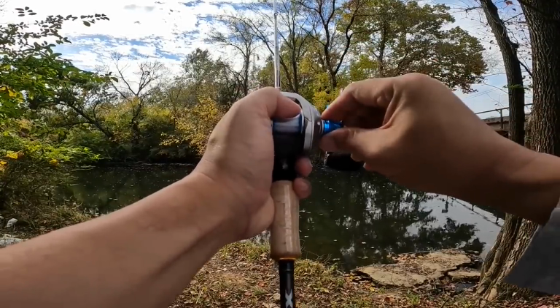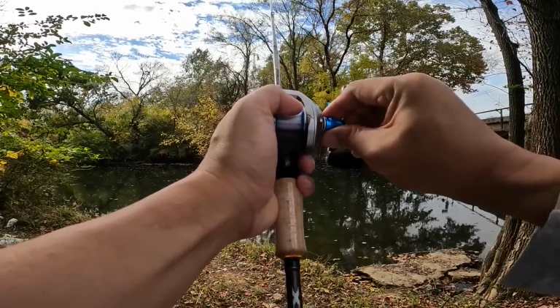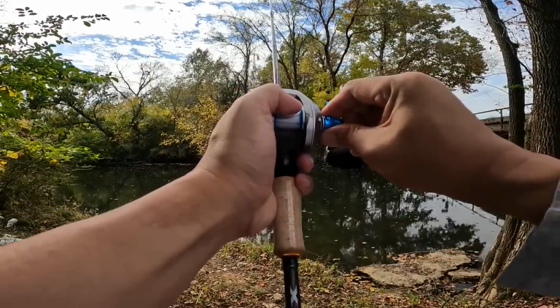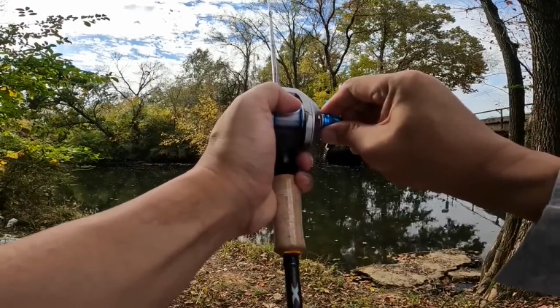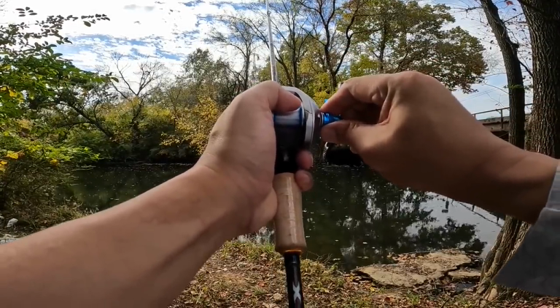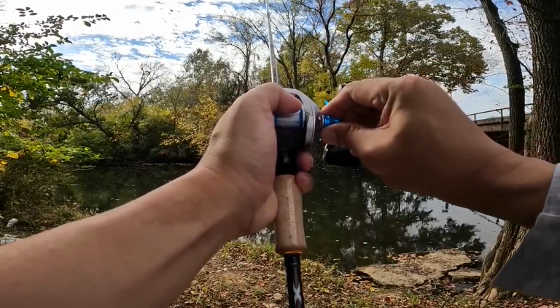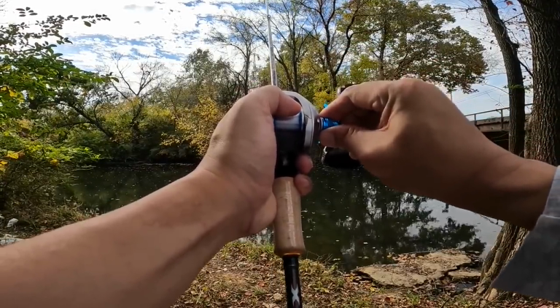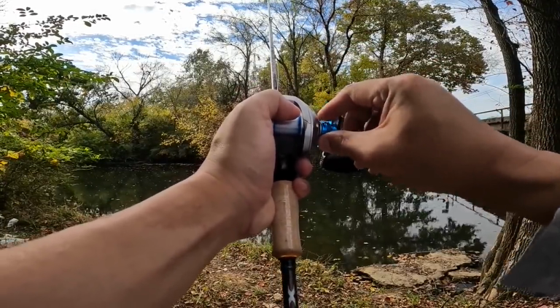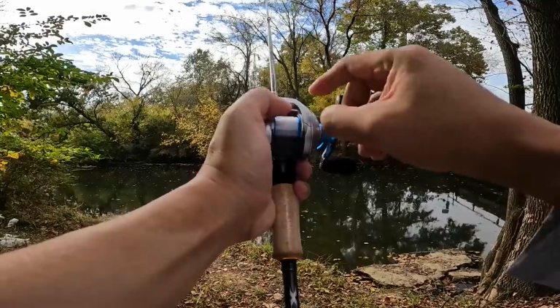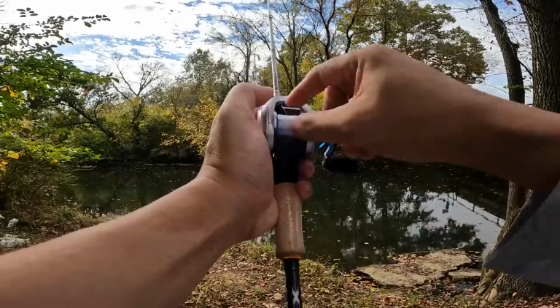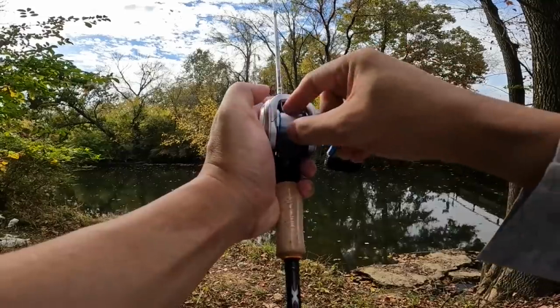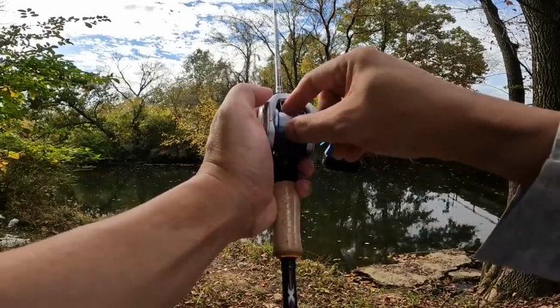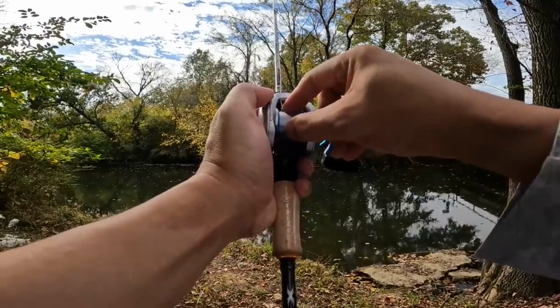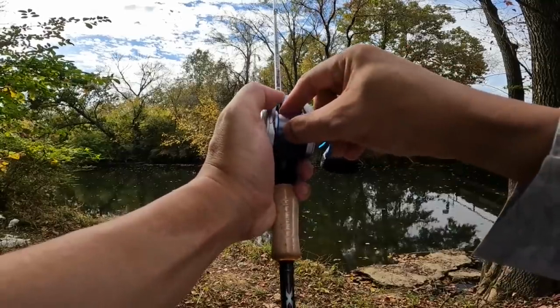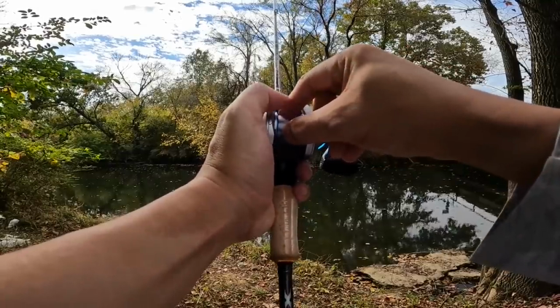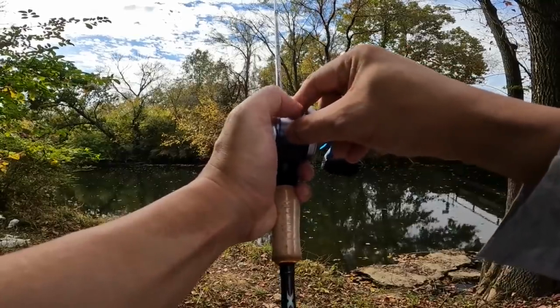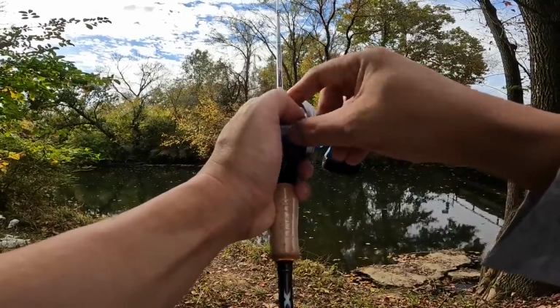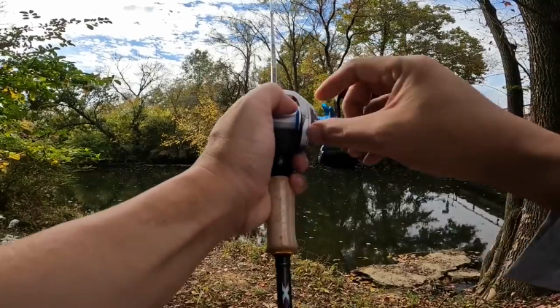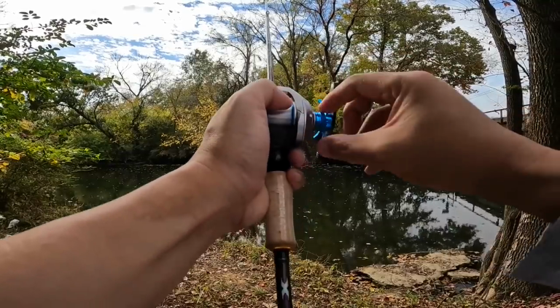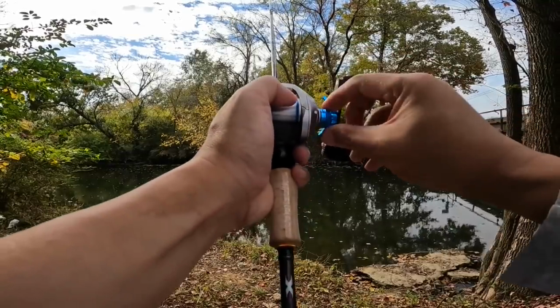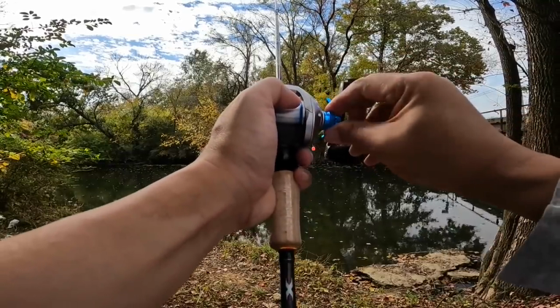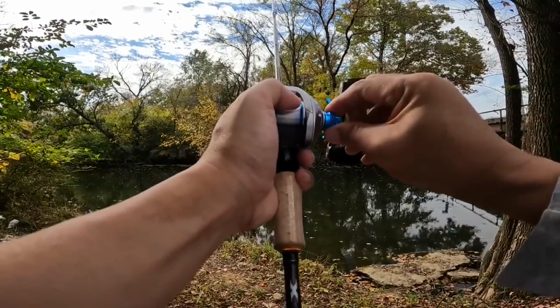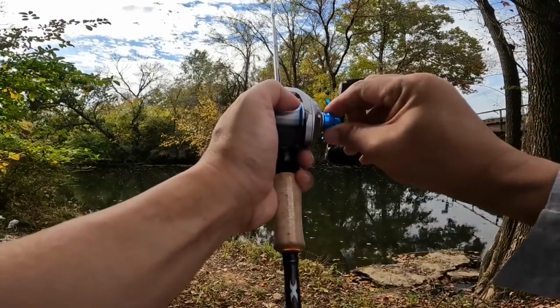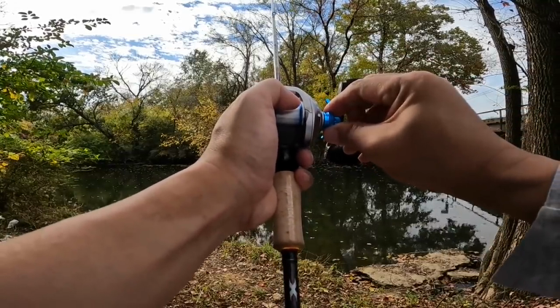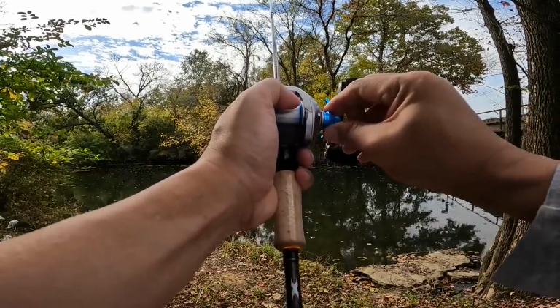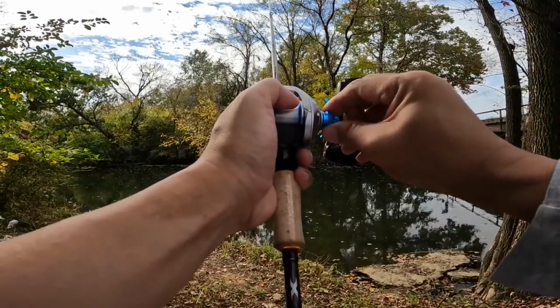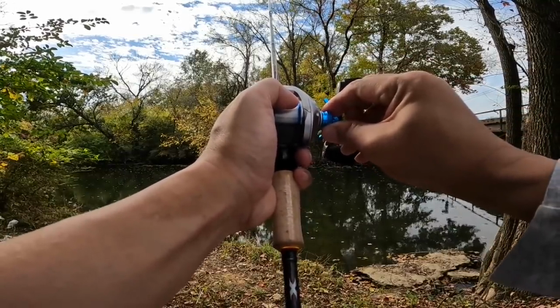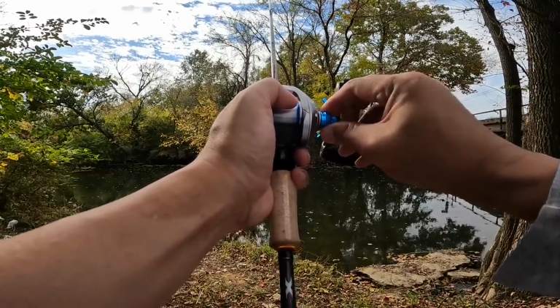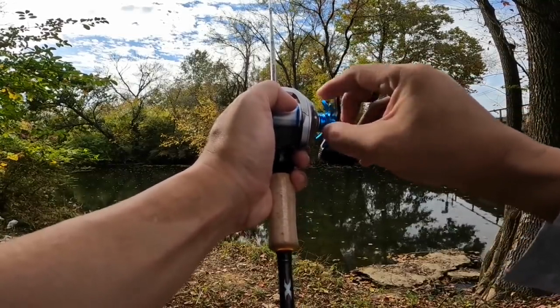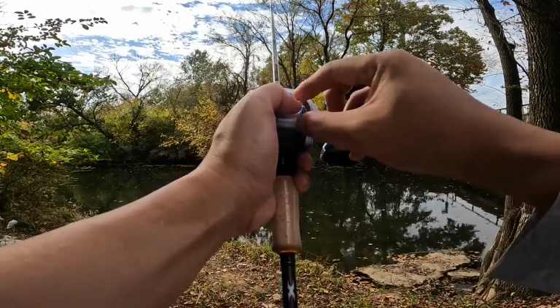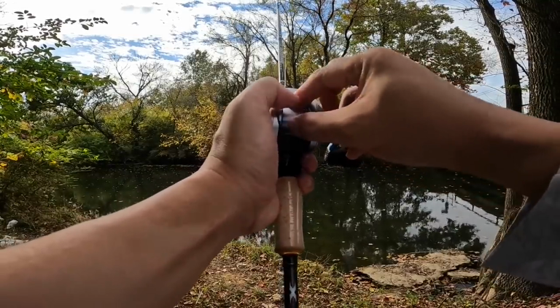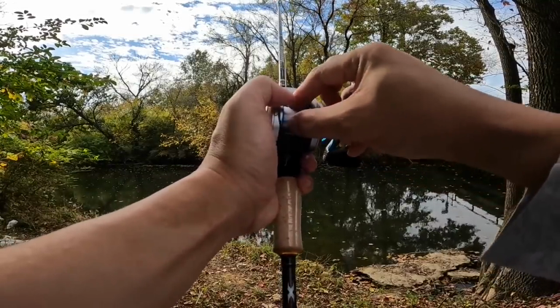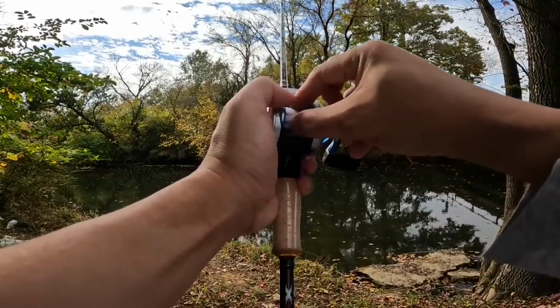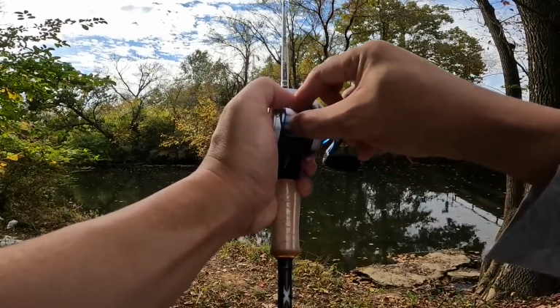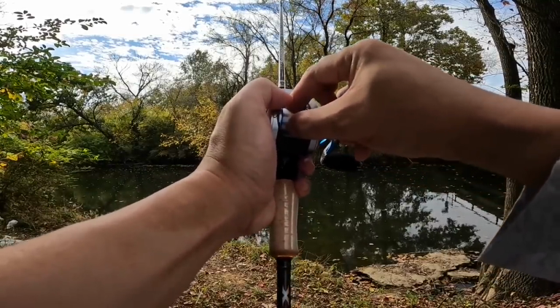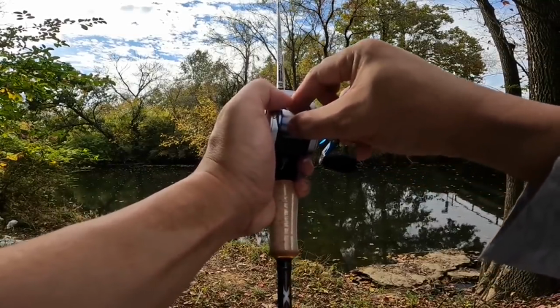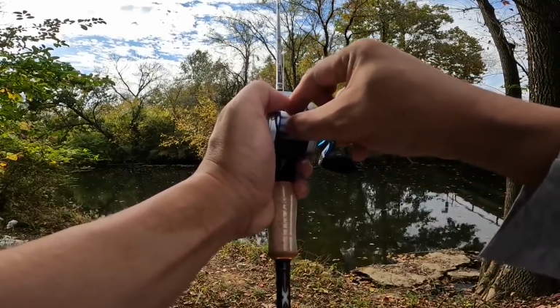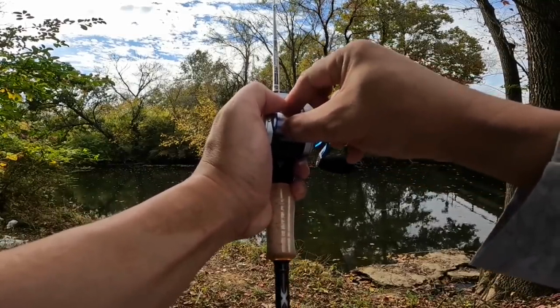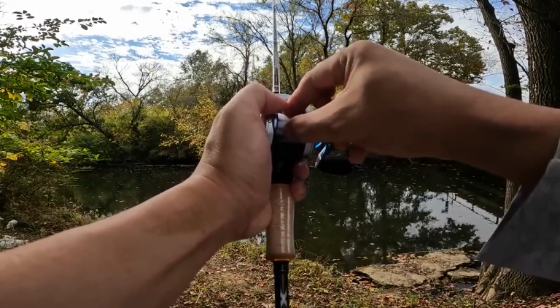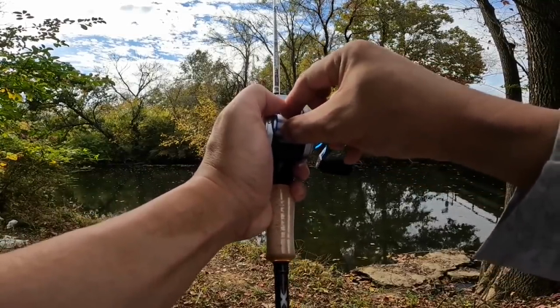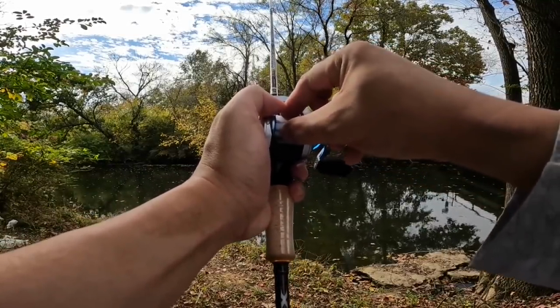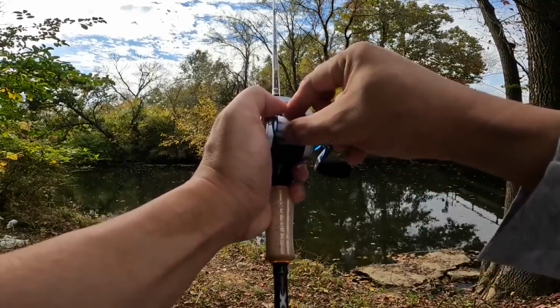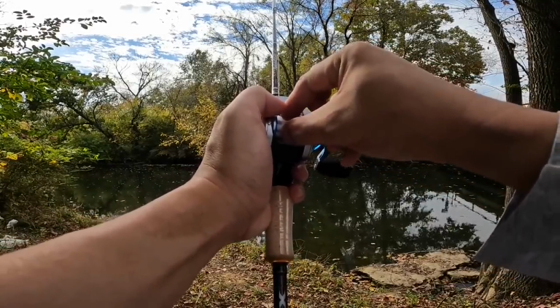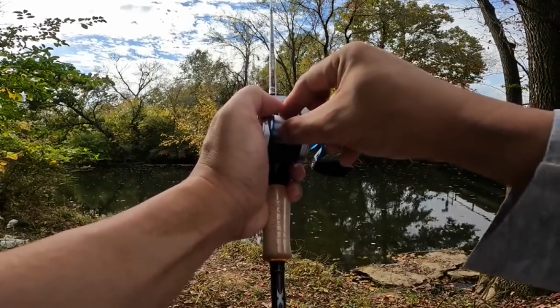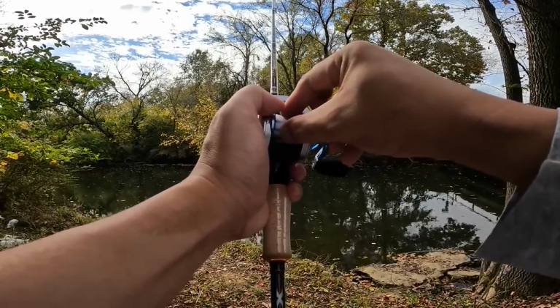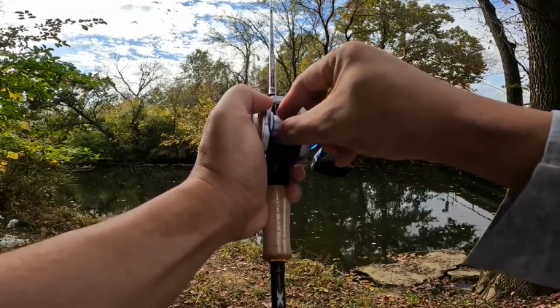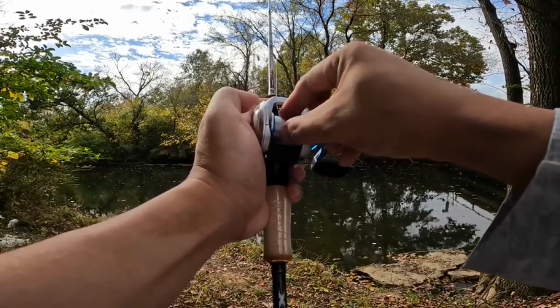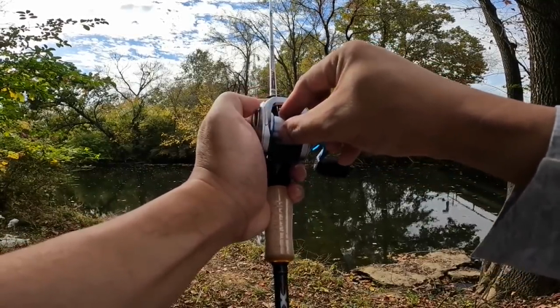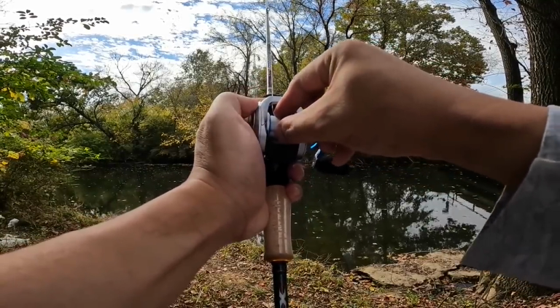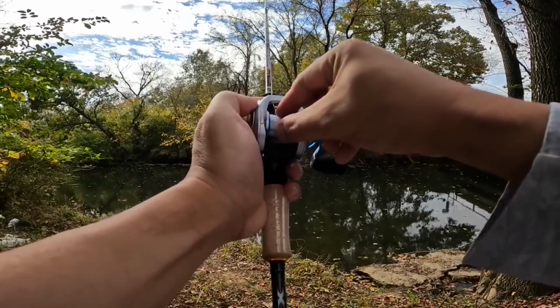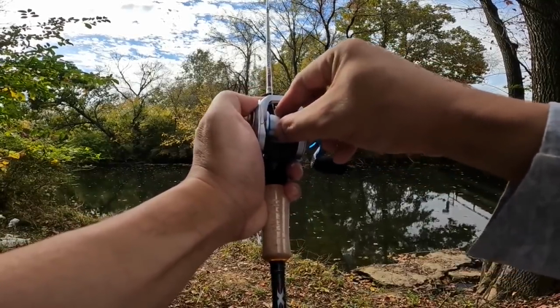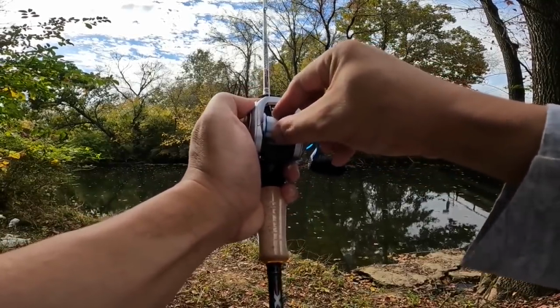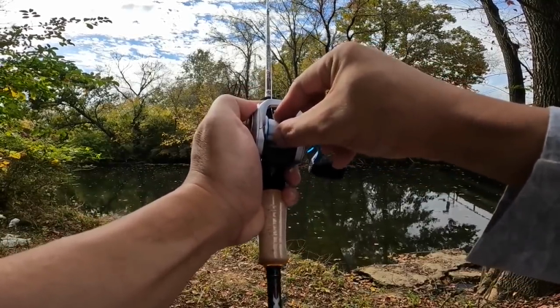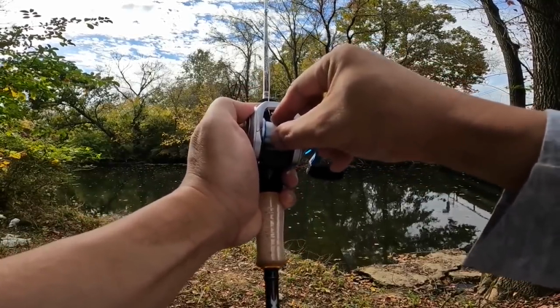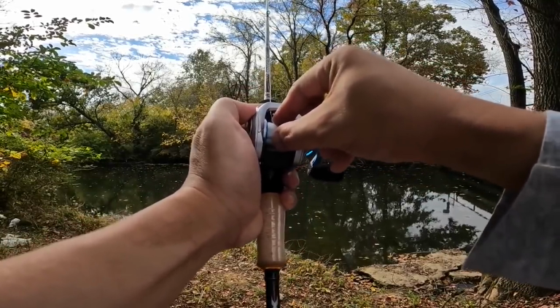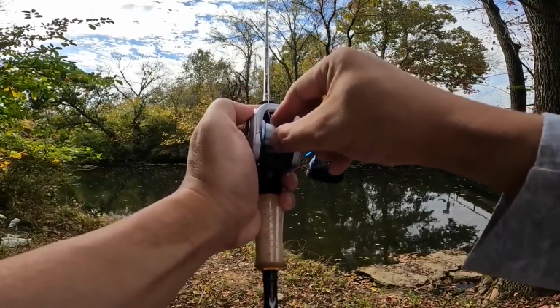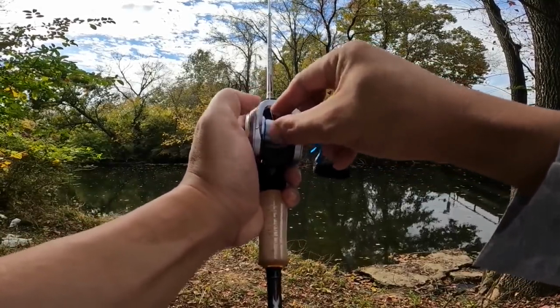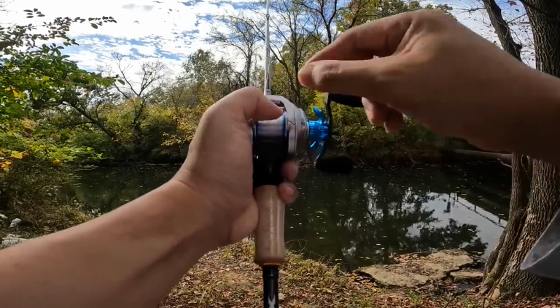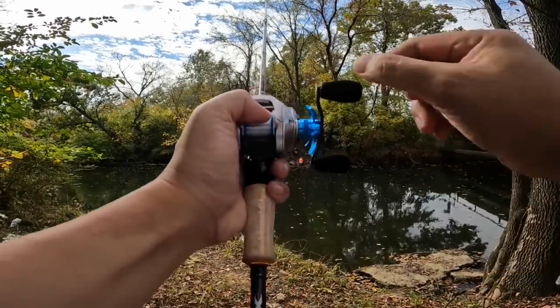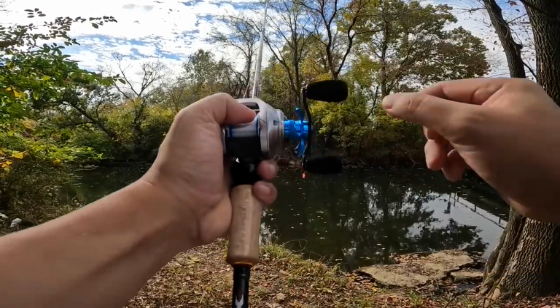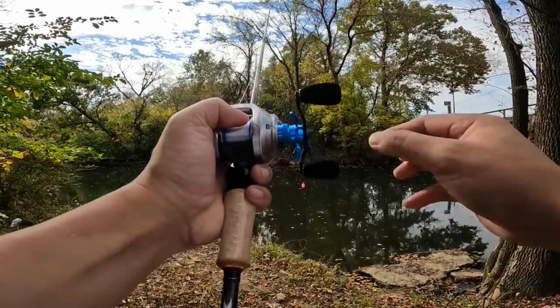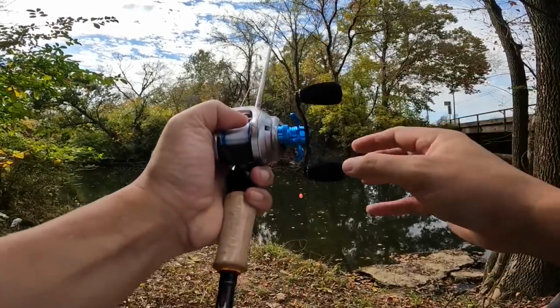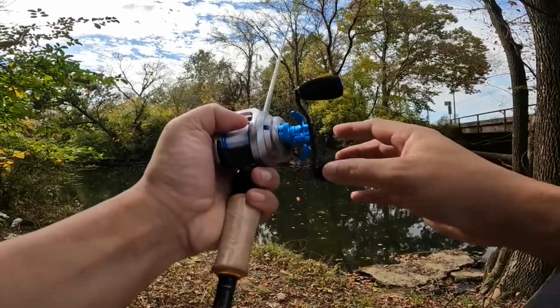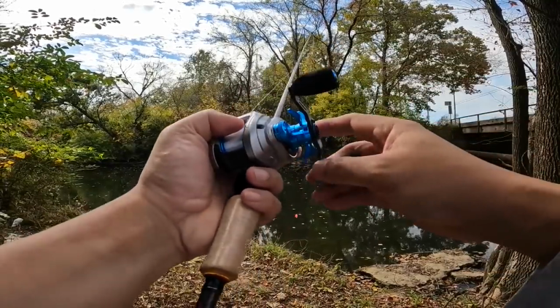The spool tension doesn't click, but turning it takes some effort and it's very precise.